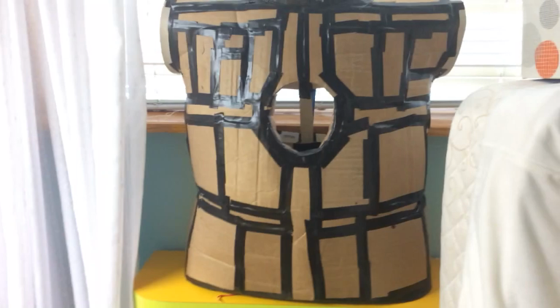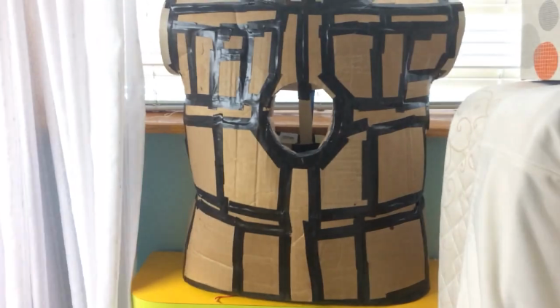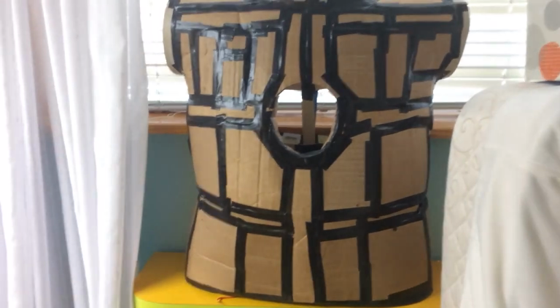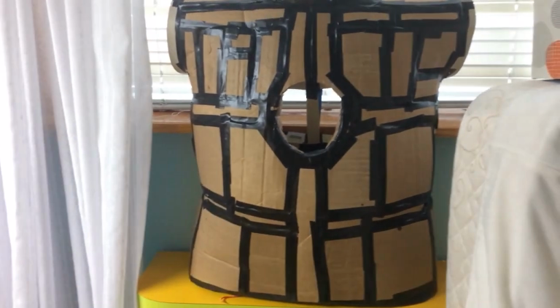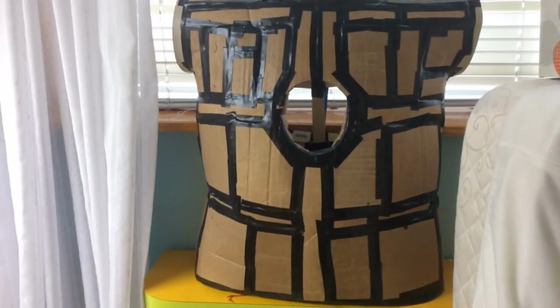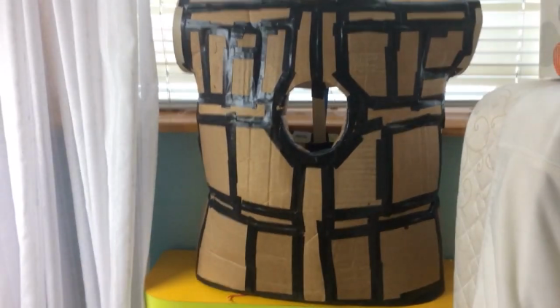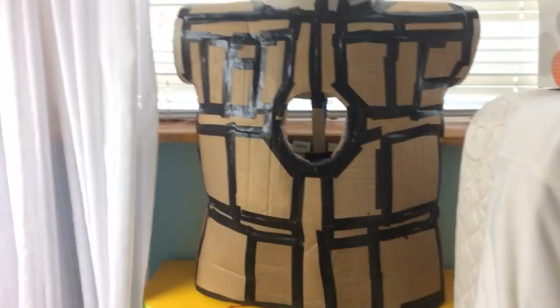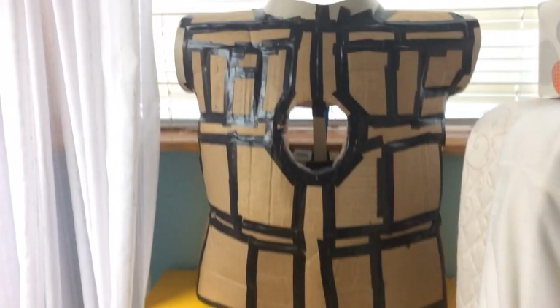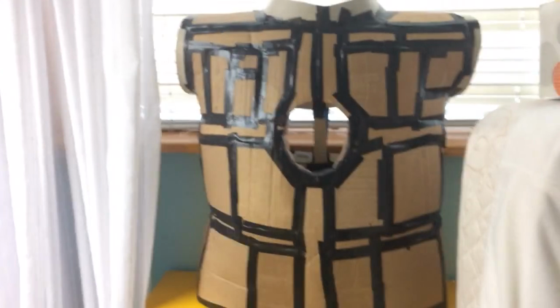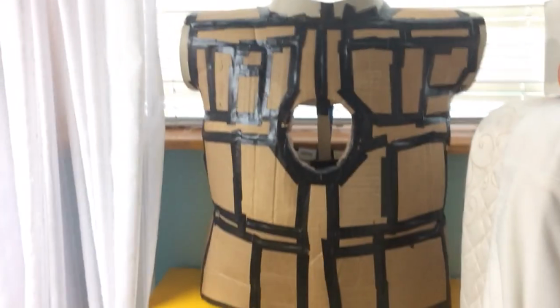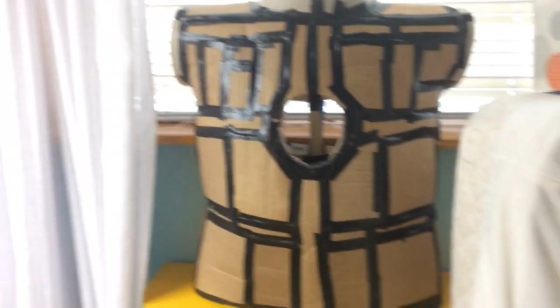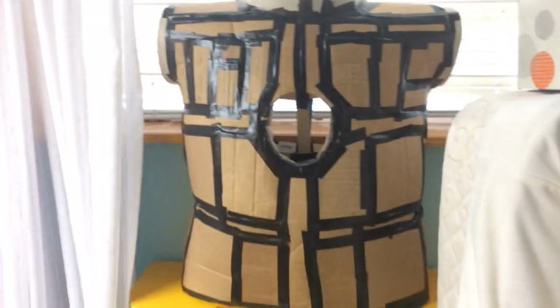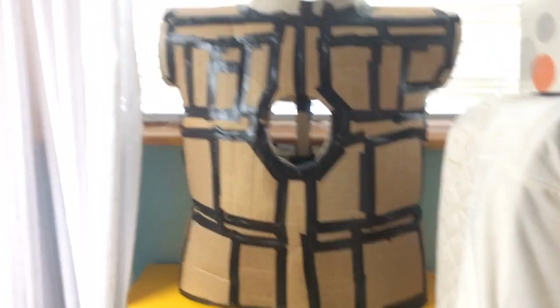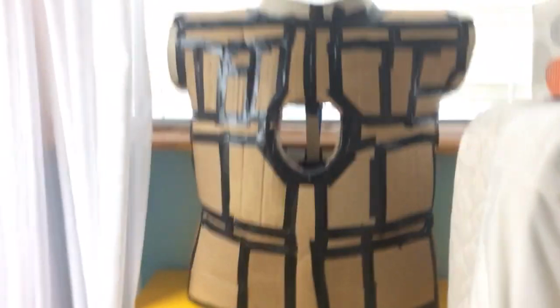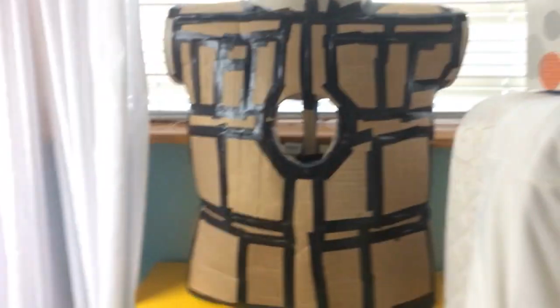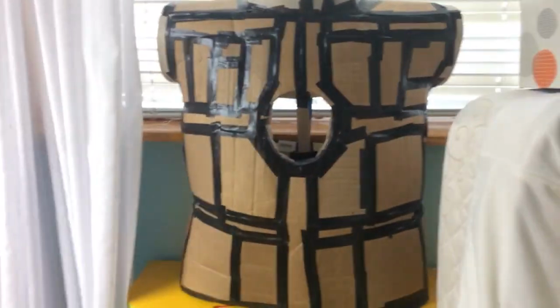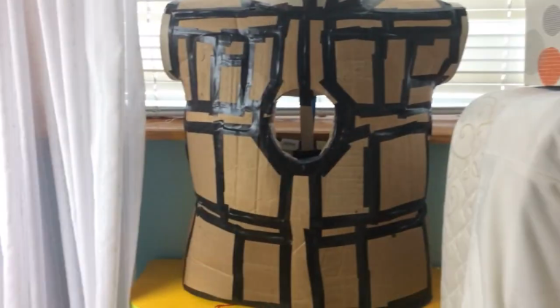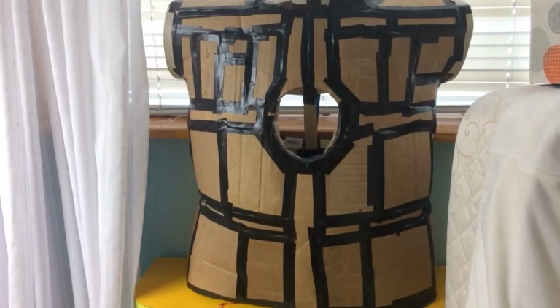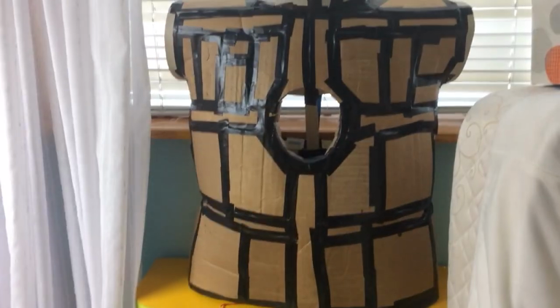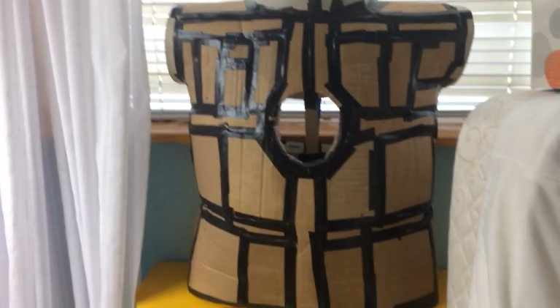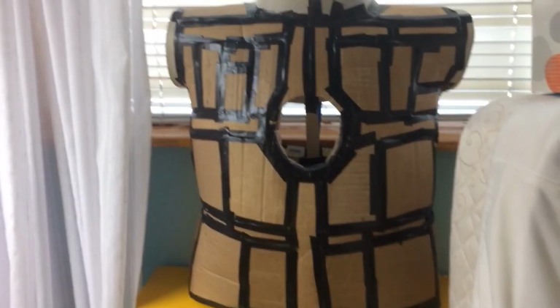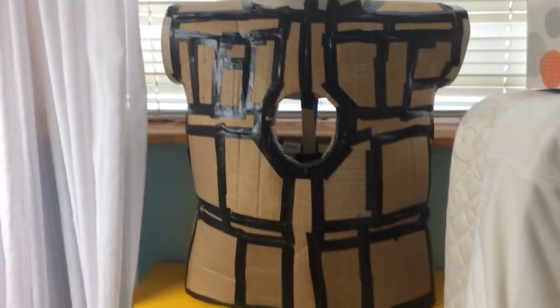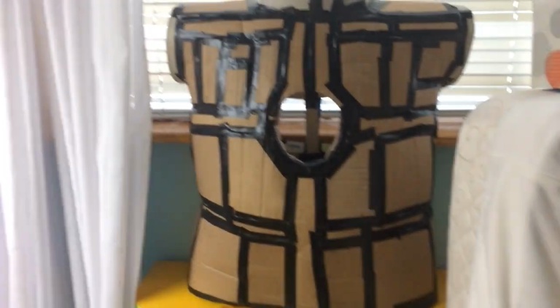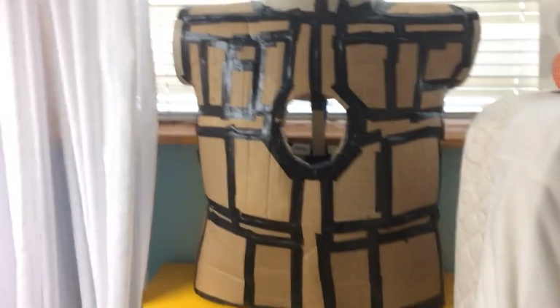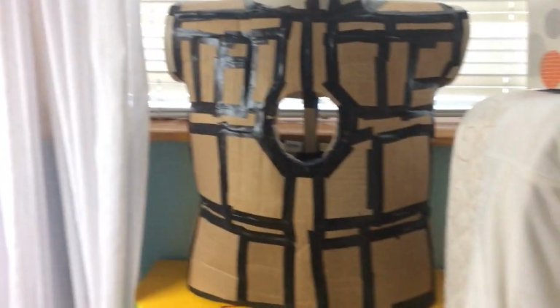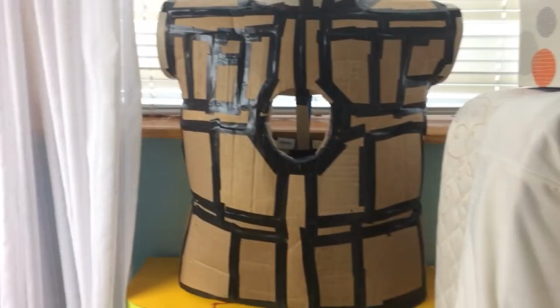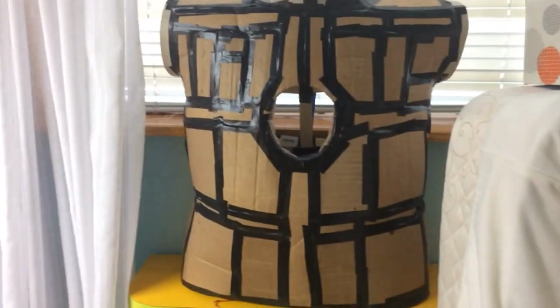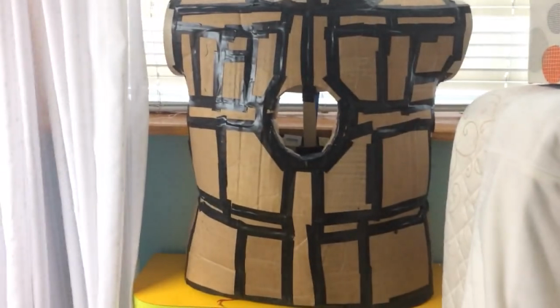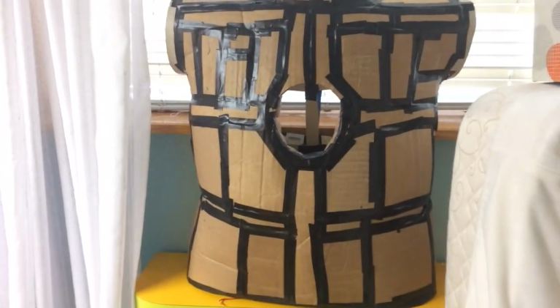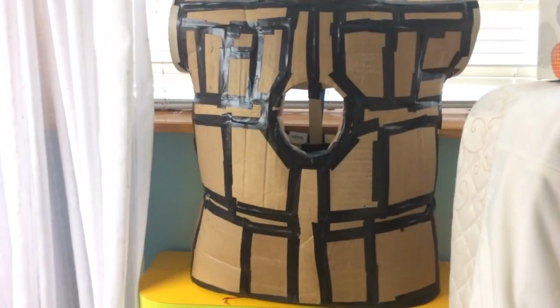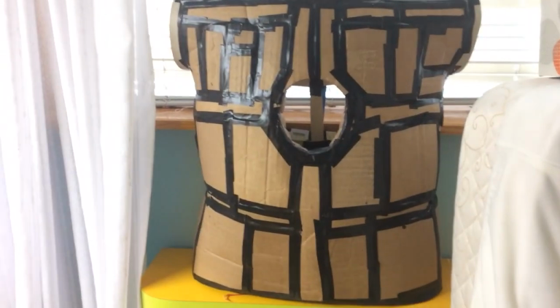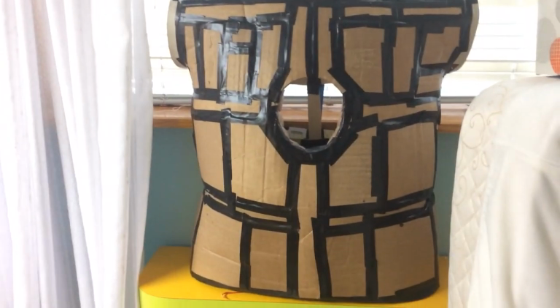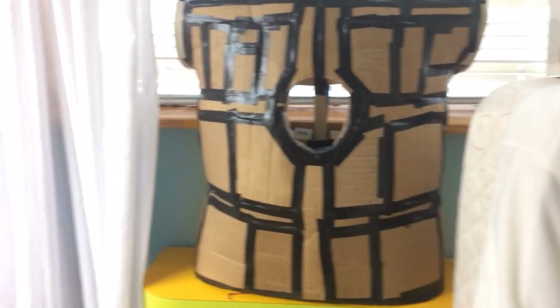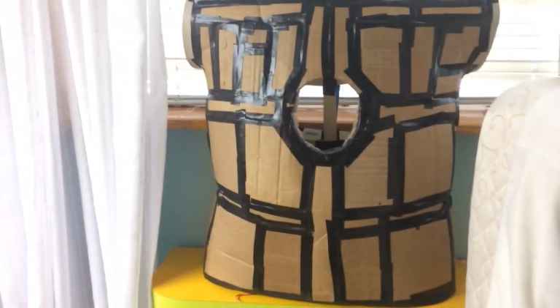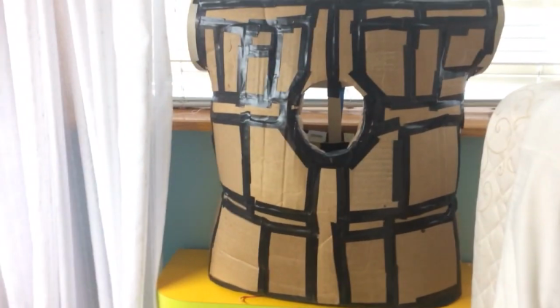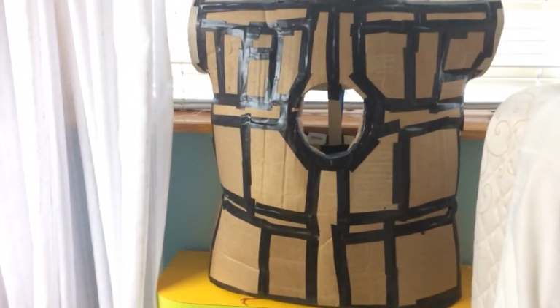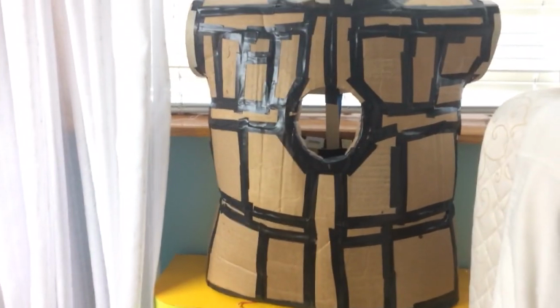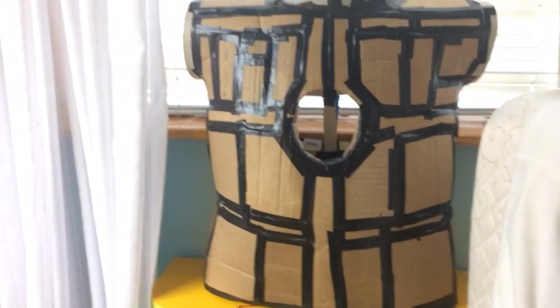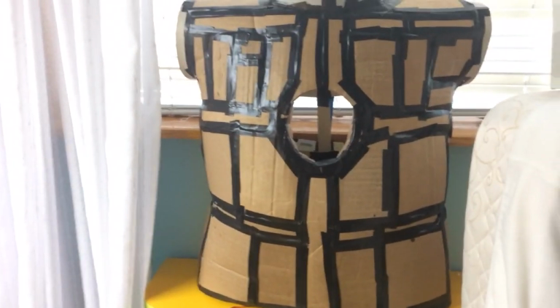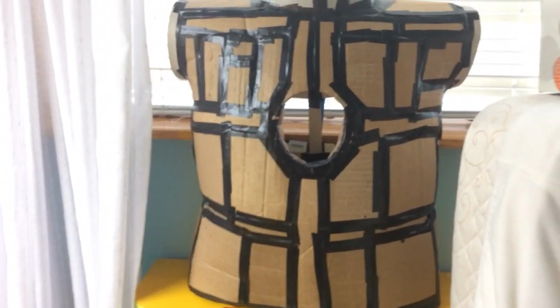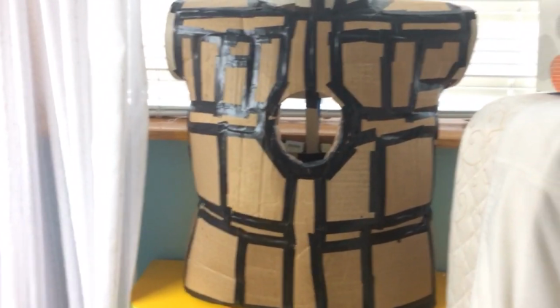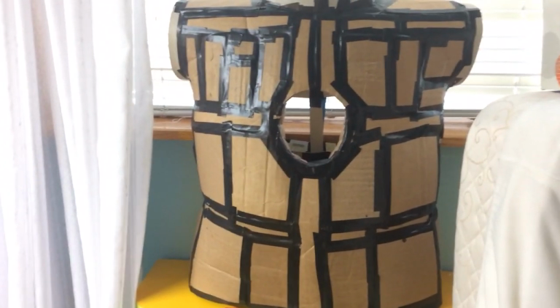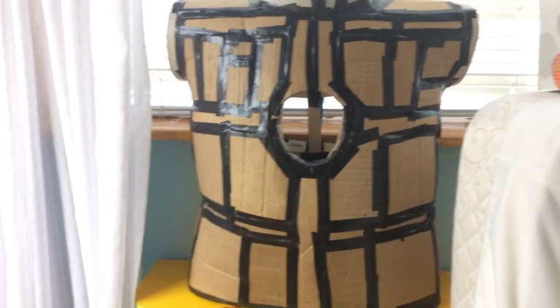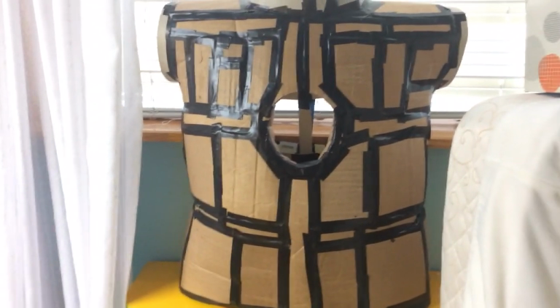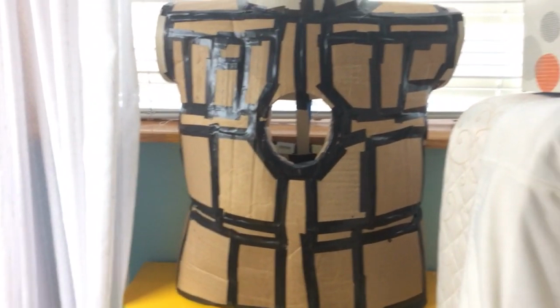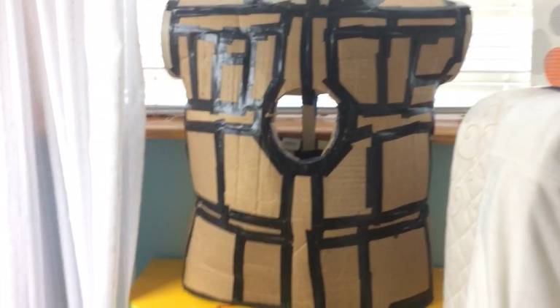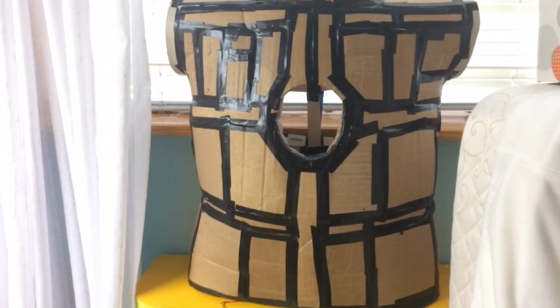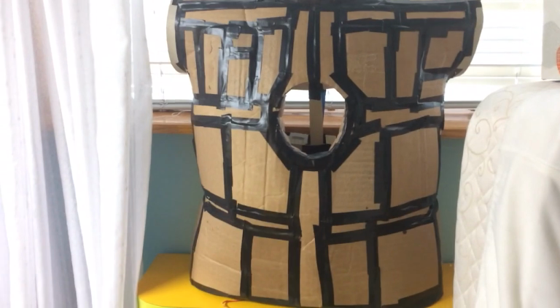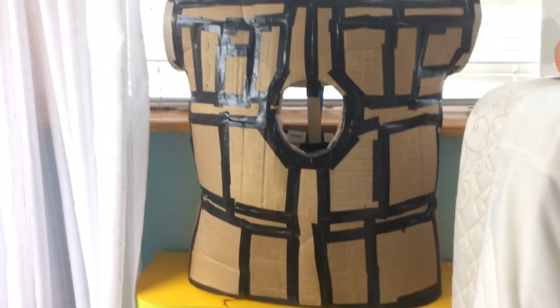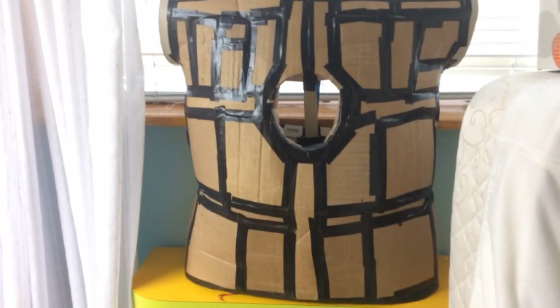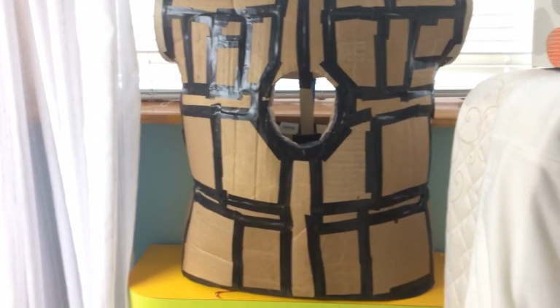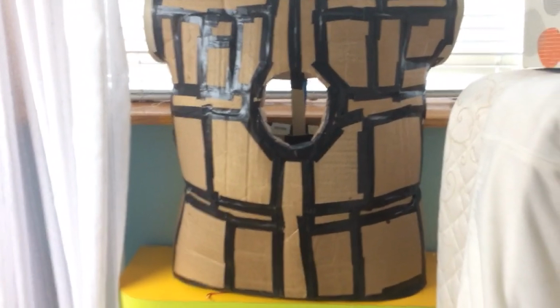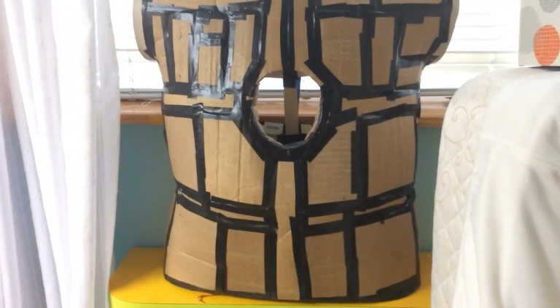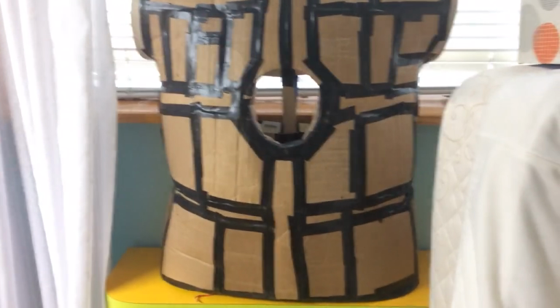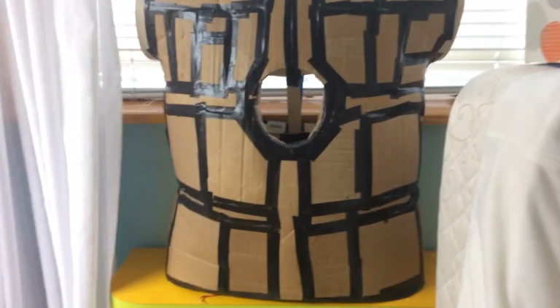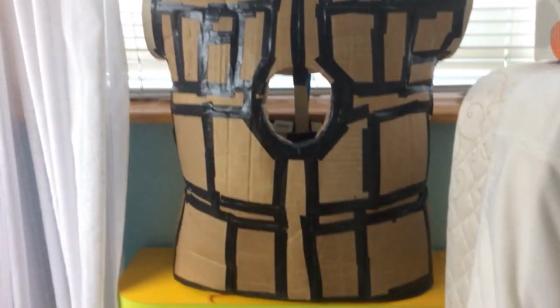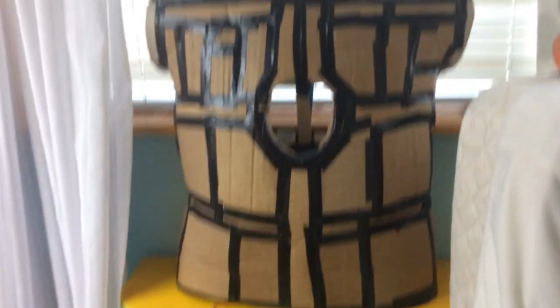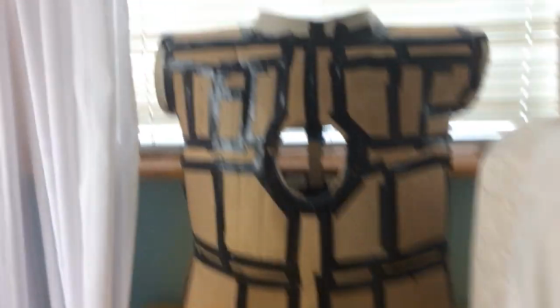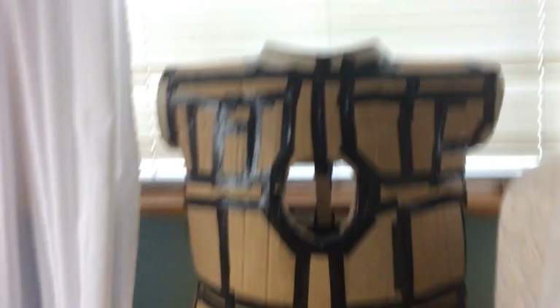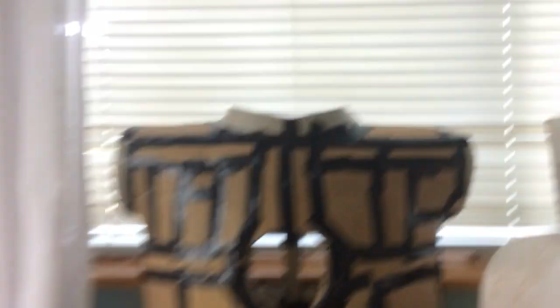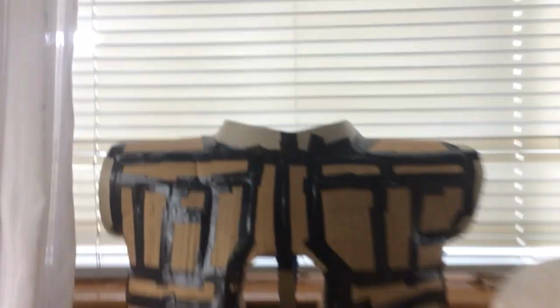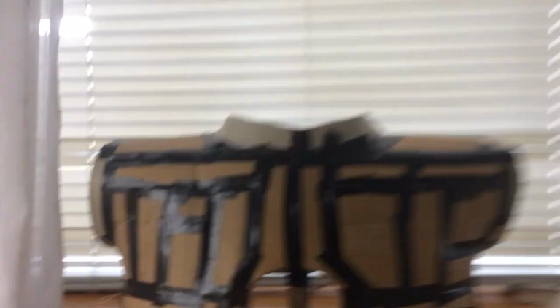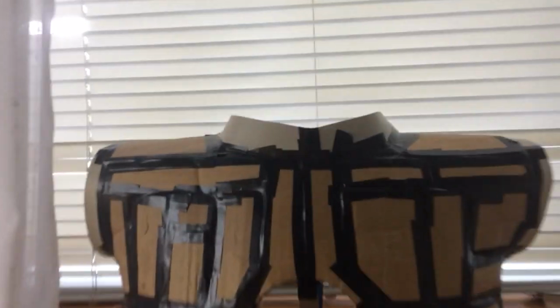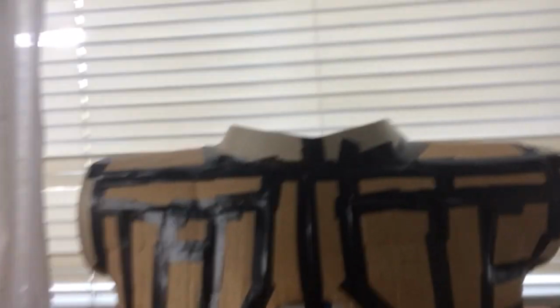Hey guys, MarvelSkater today. I'll be reviewing part two of my Iron Man suit — this is actually a really good one.